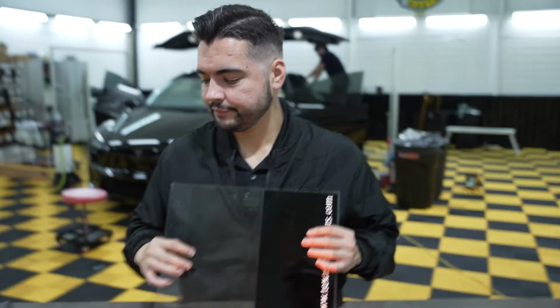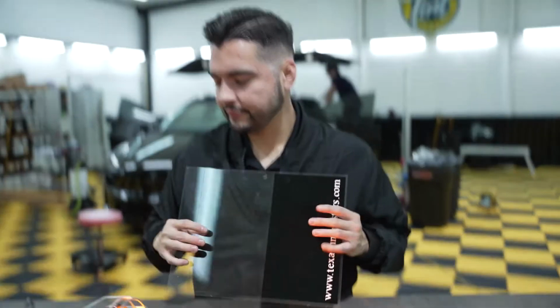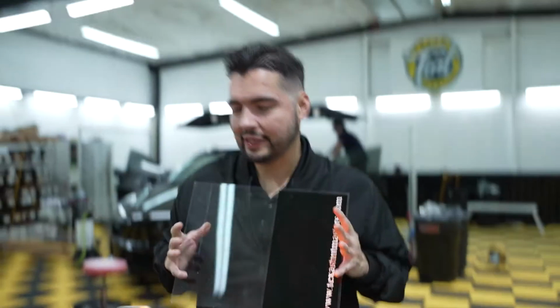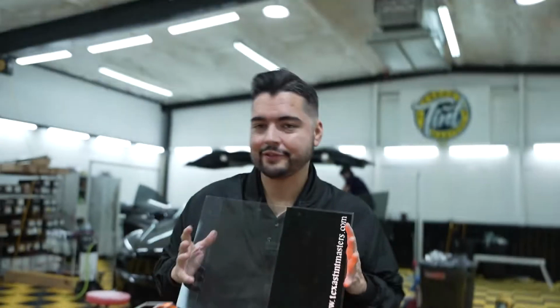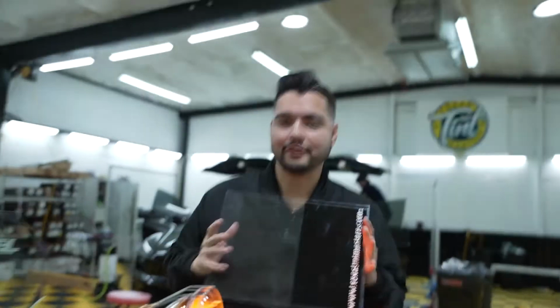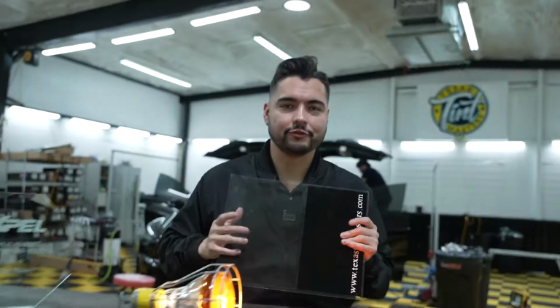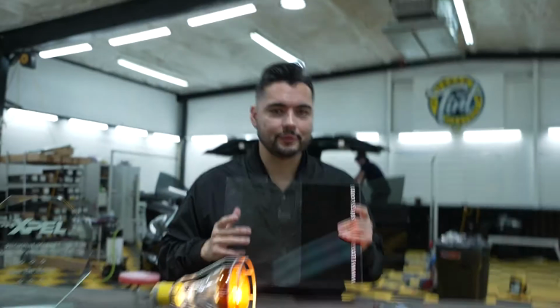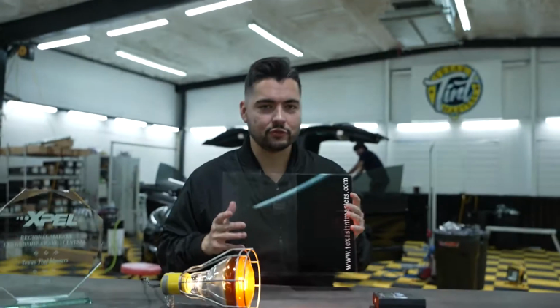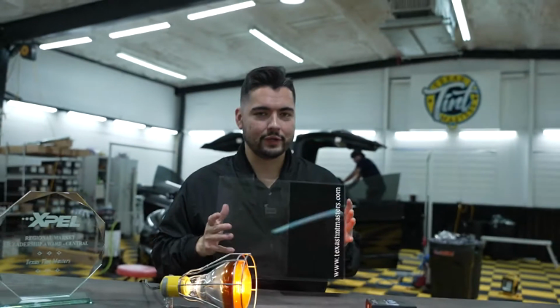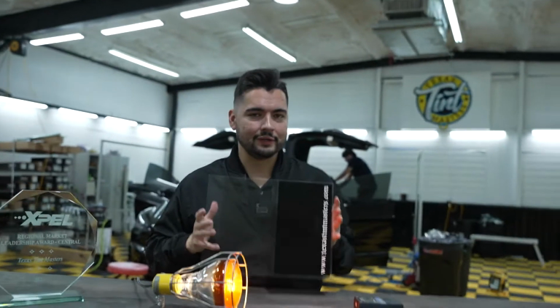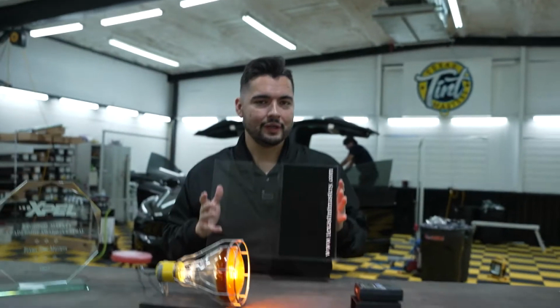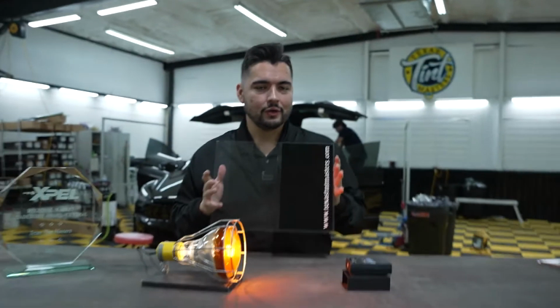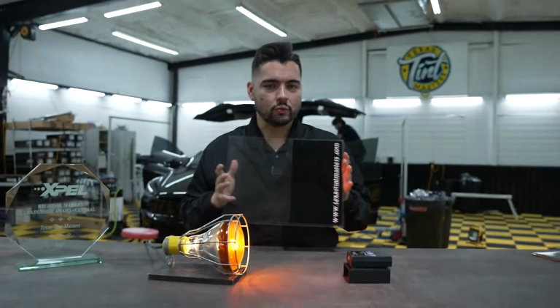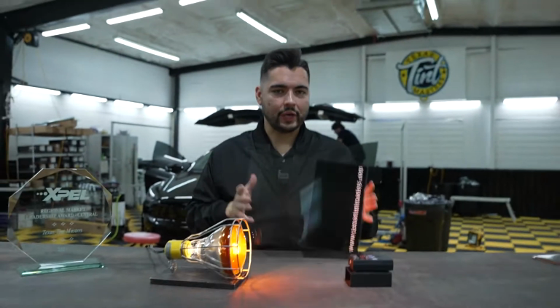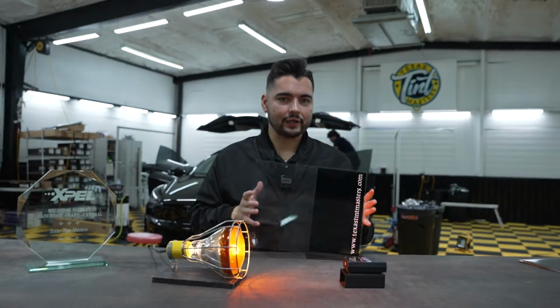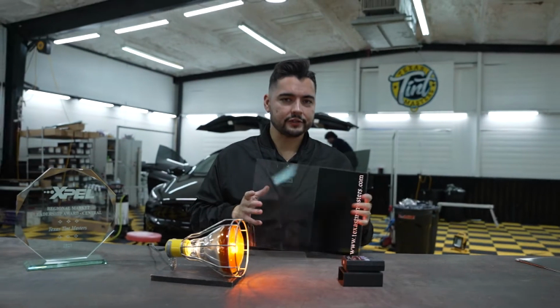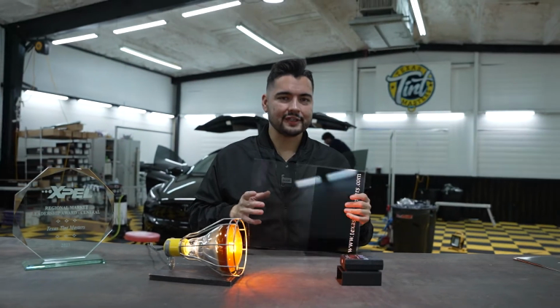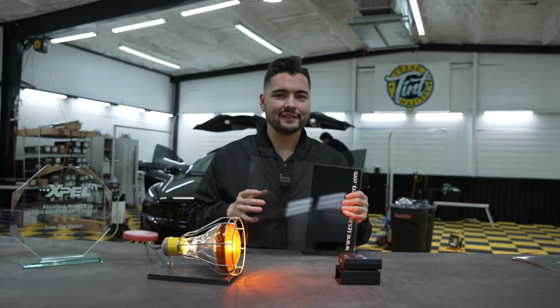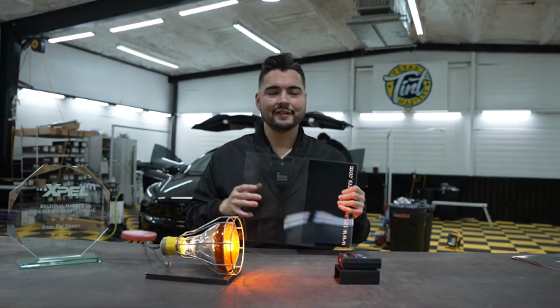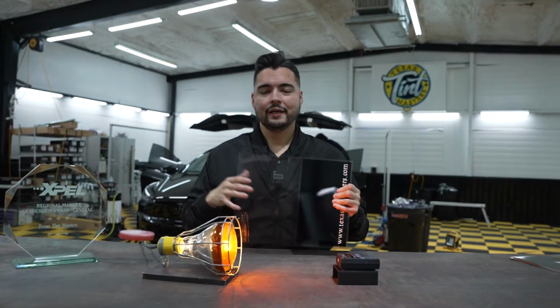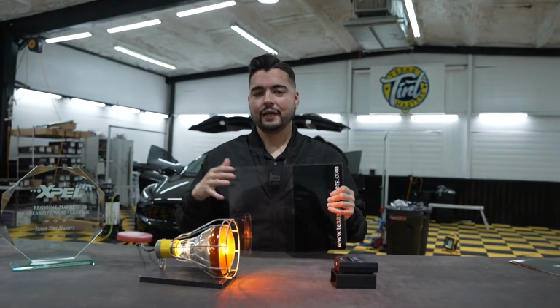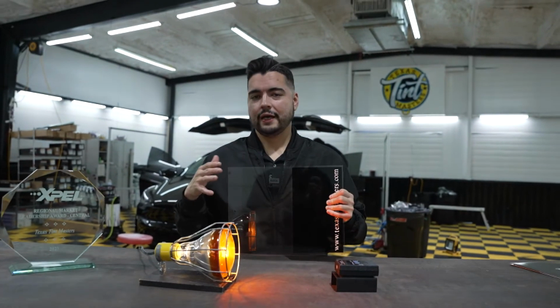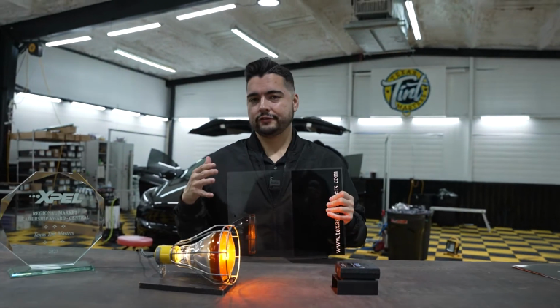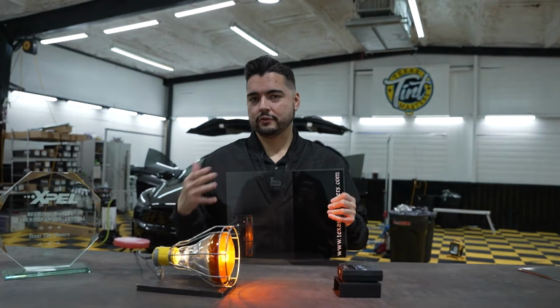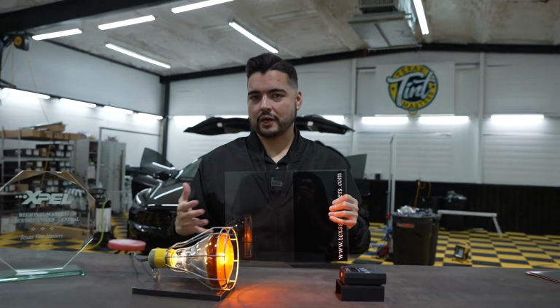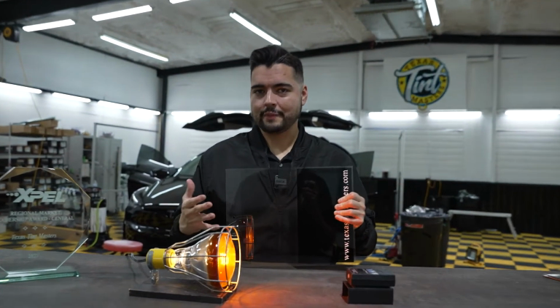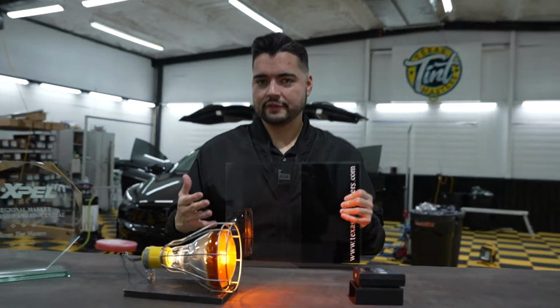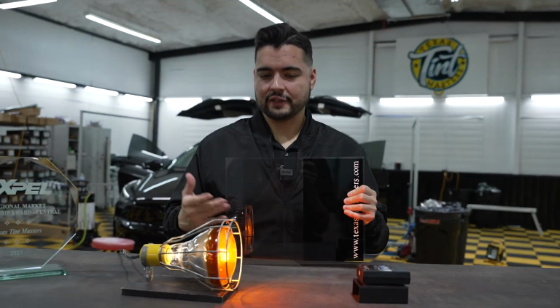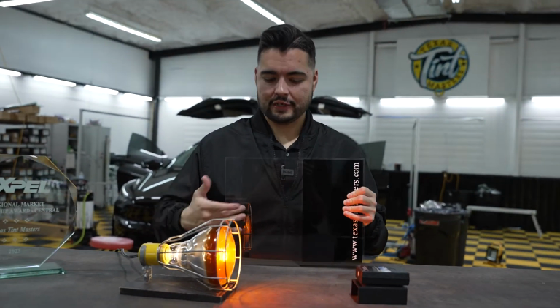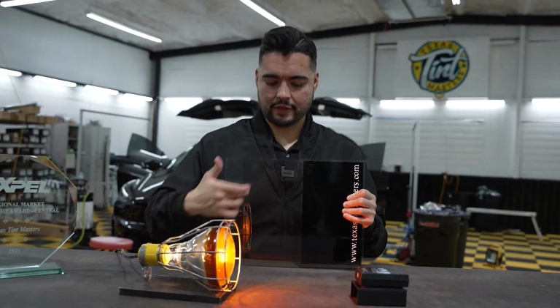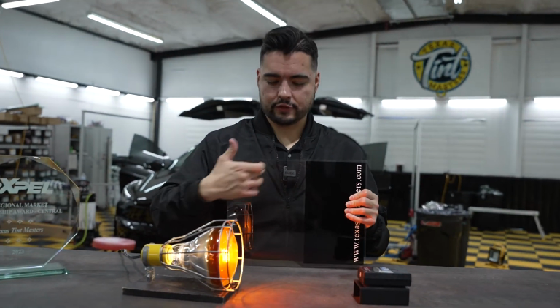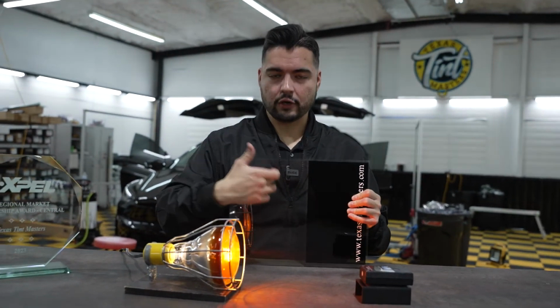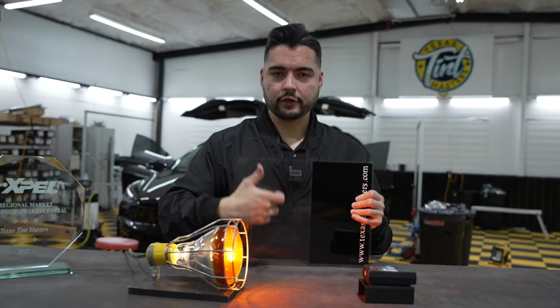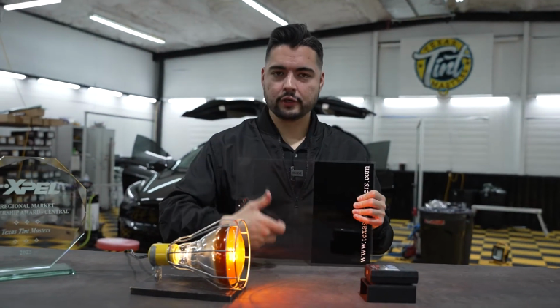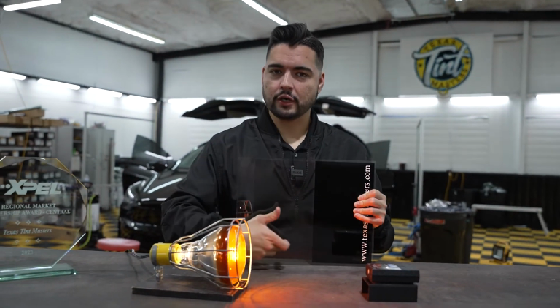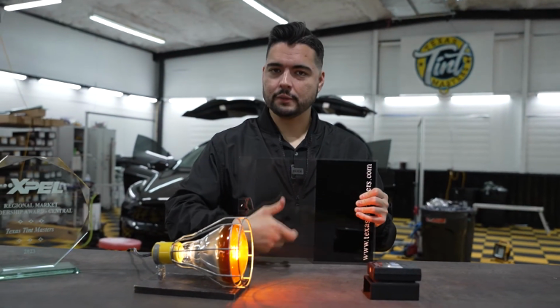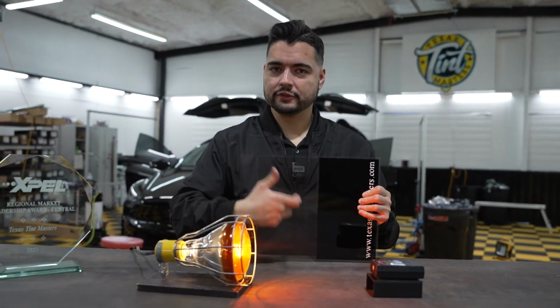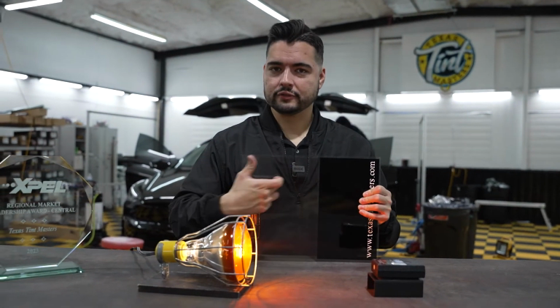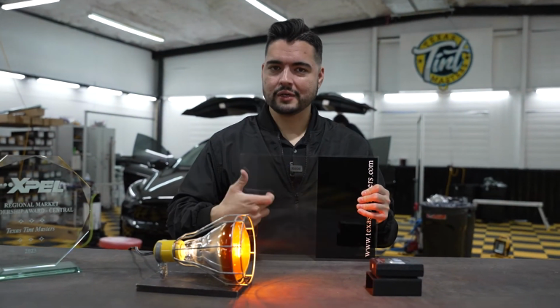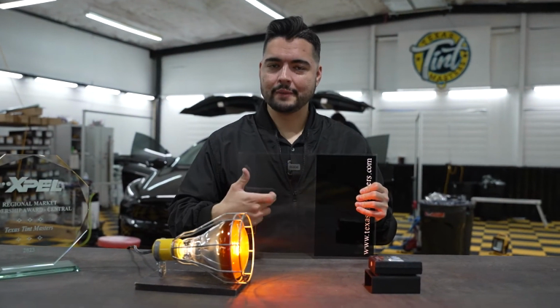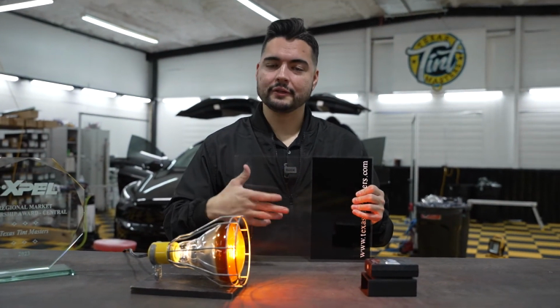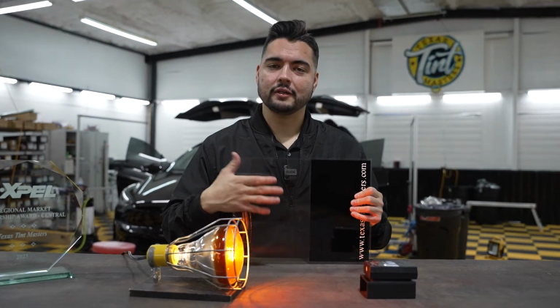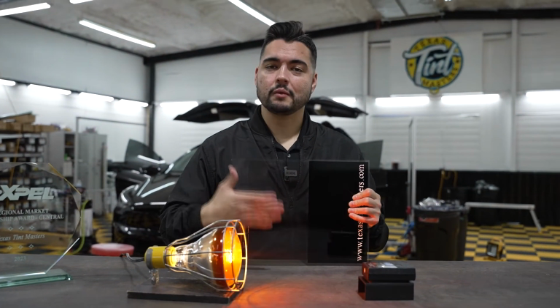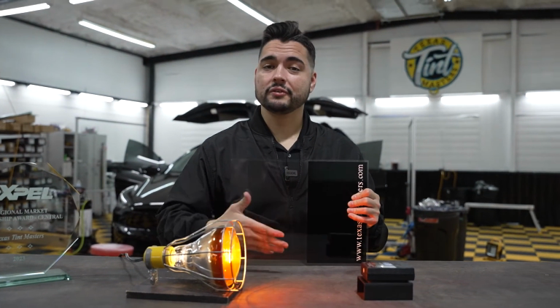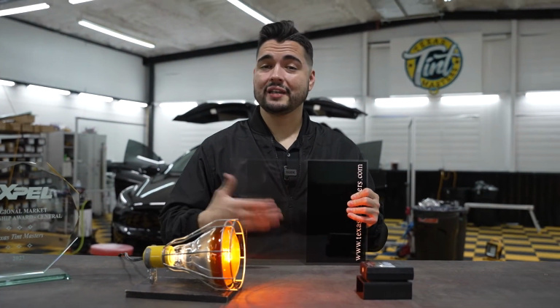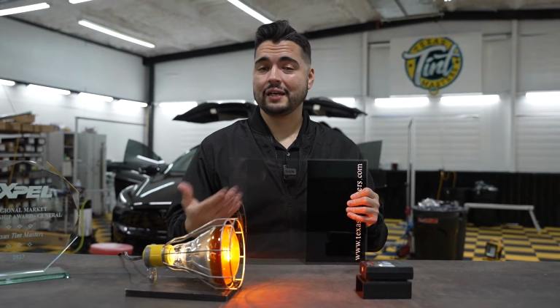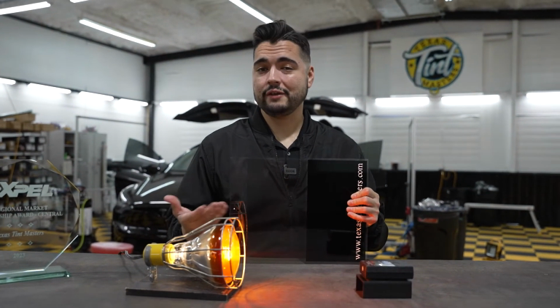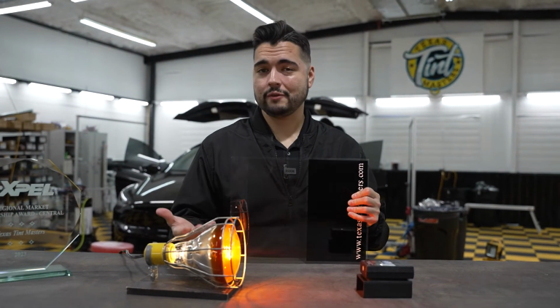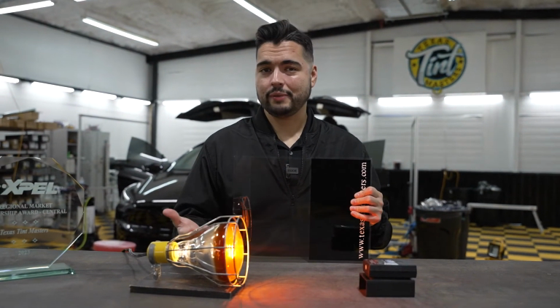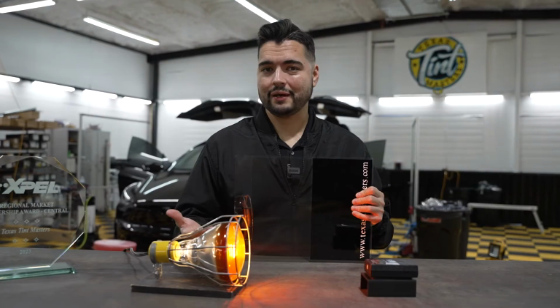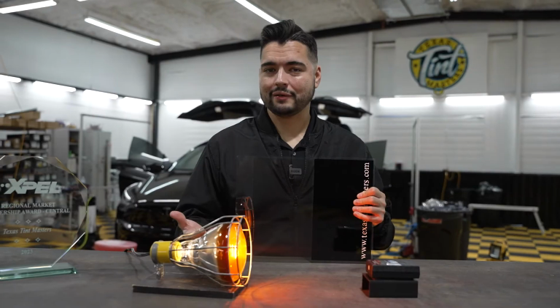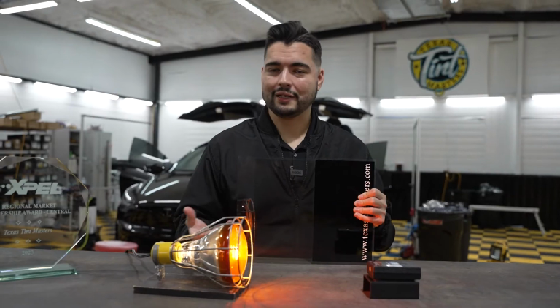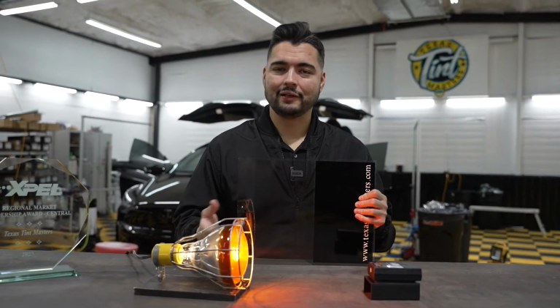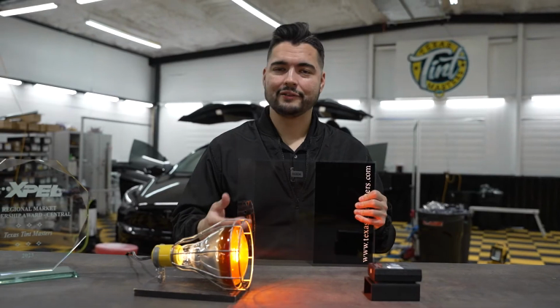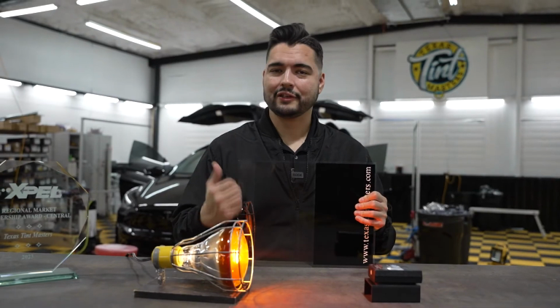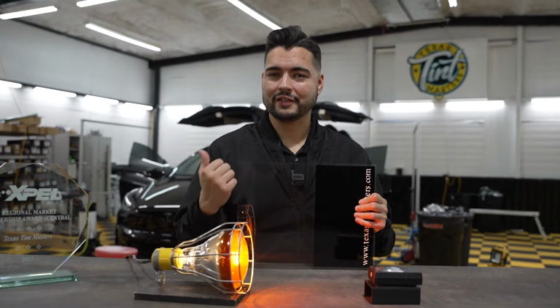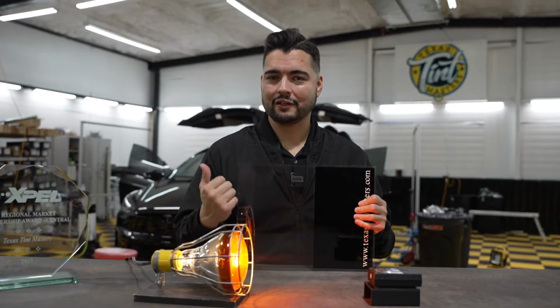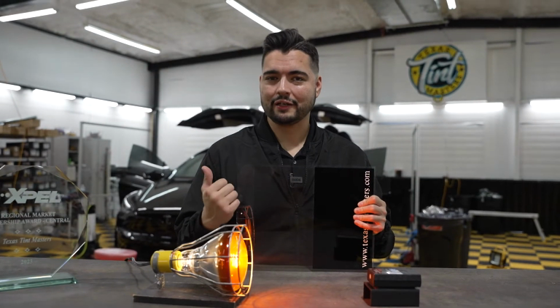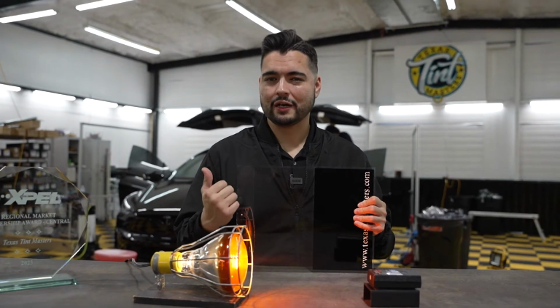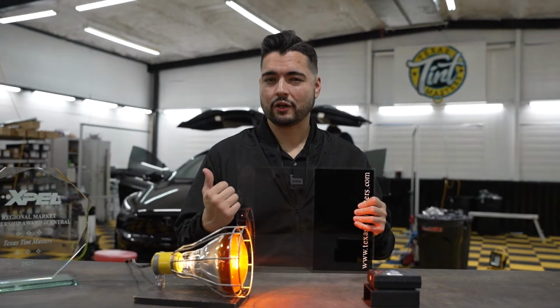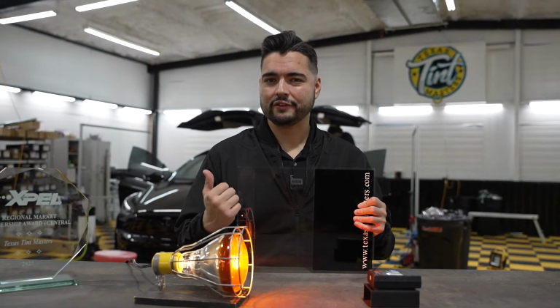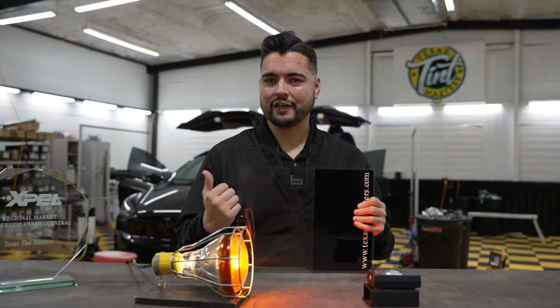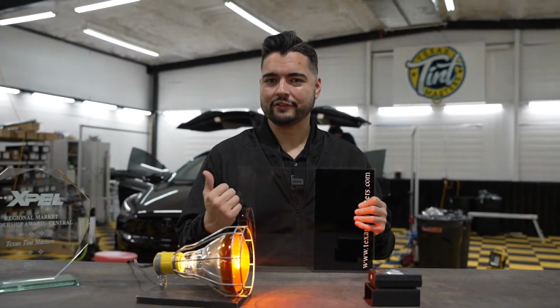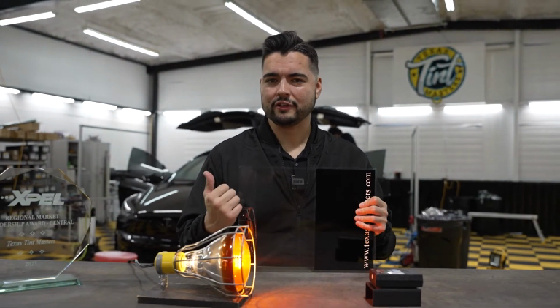That's the difference between regular tint and ceramic tint, and the darker you go with the ceramic, the numbers get even better. Now let's go take a look at it on this Tesla.